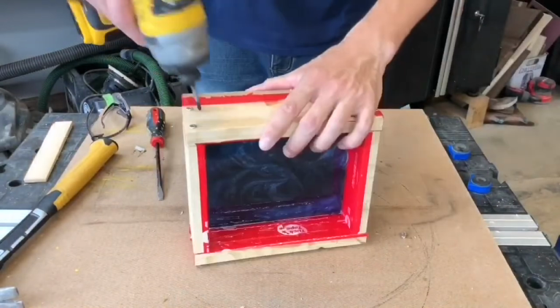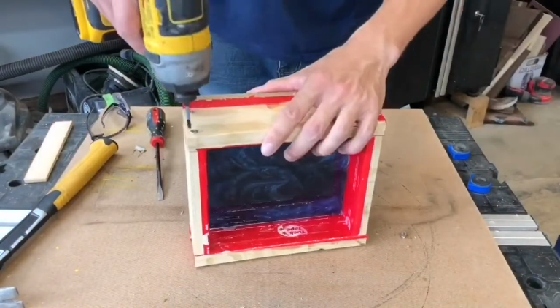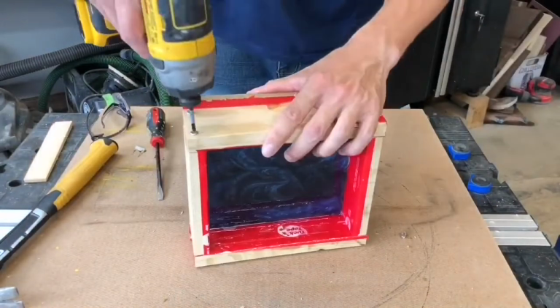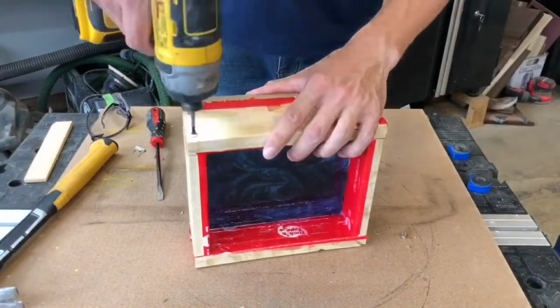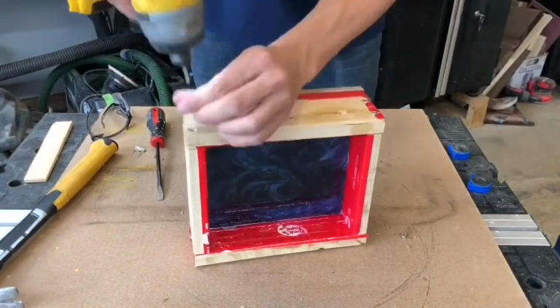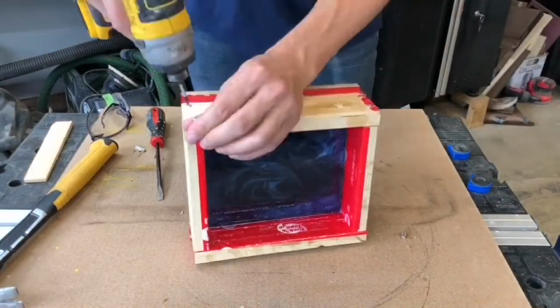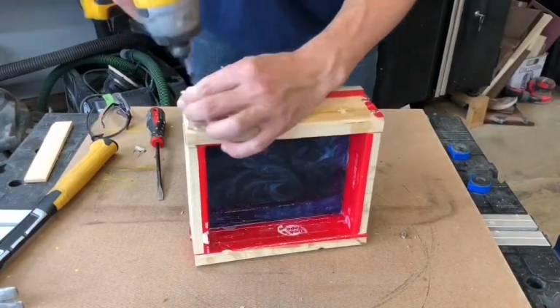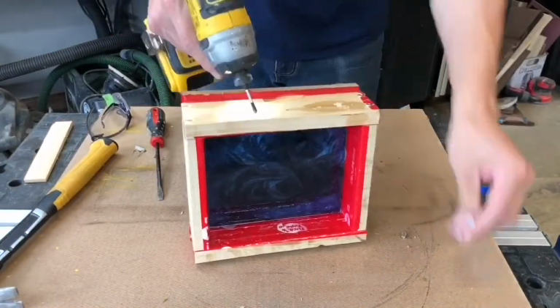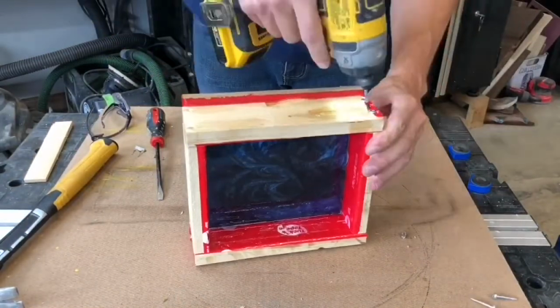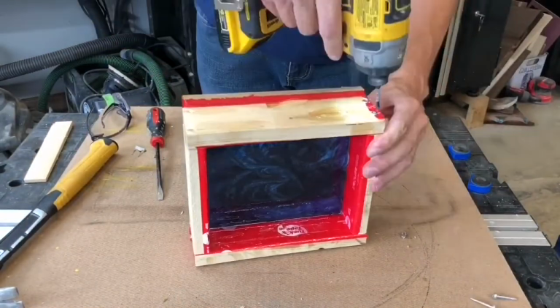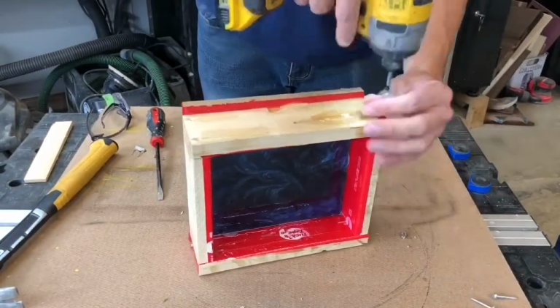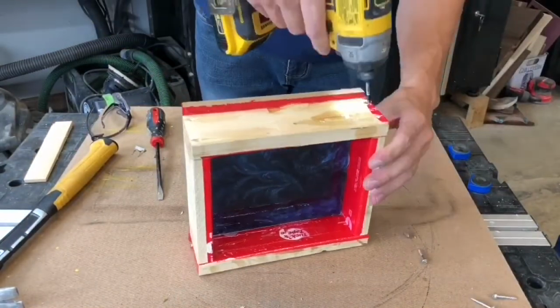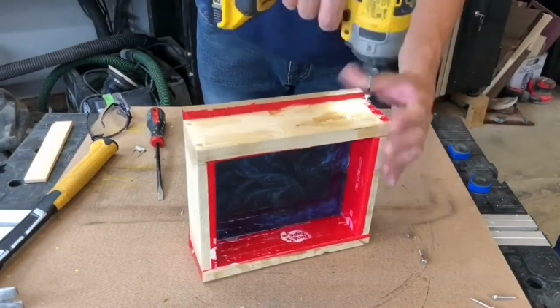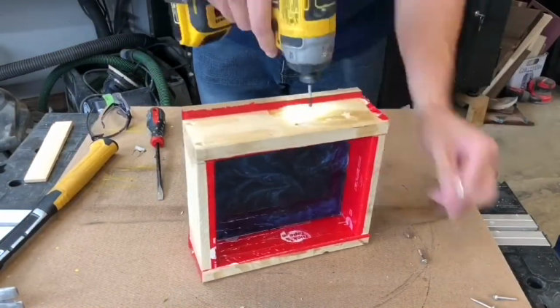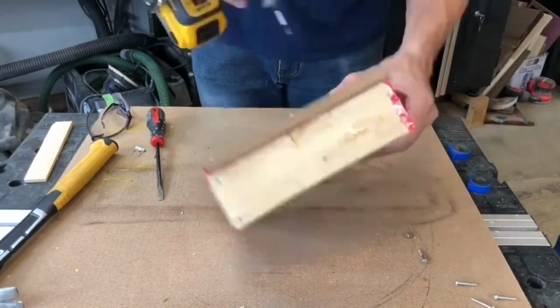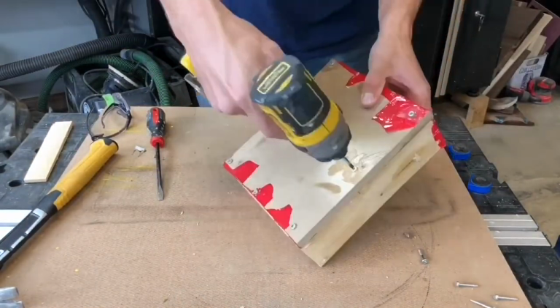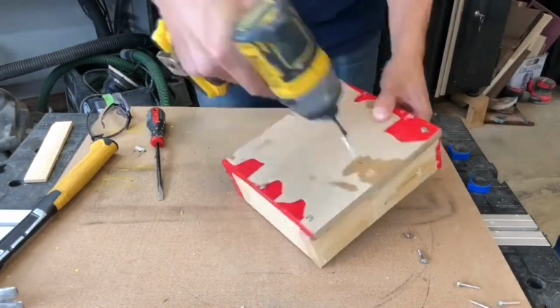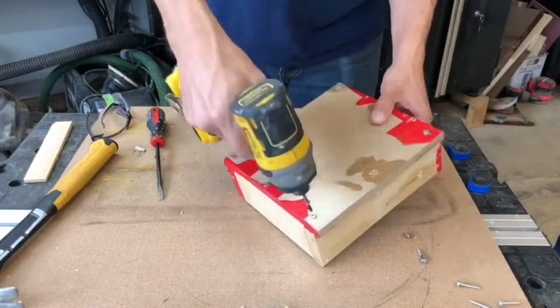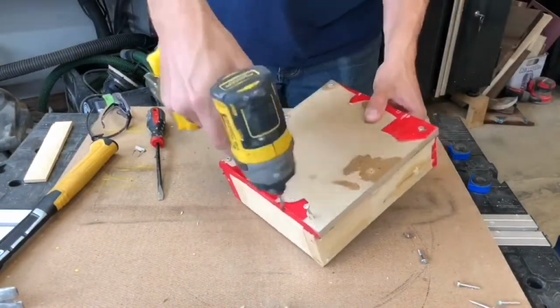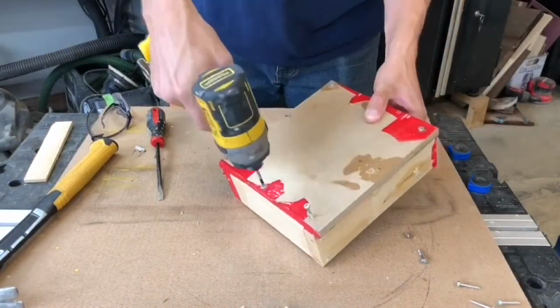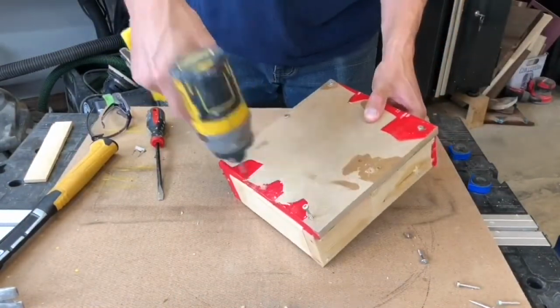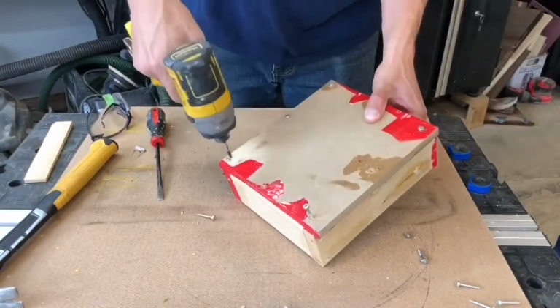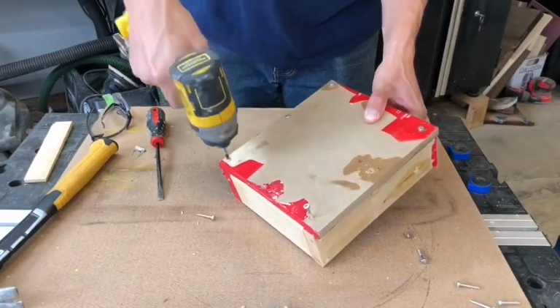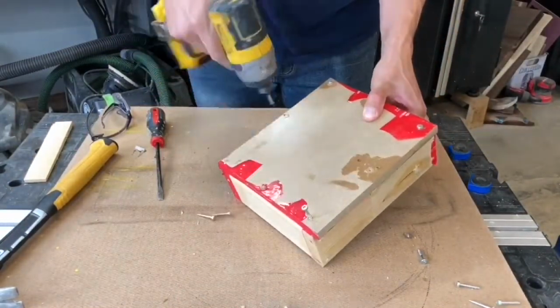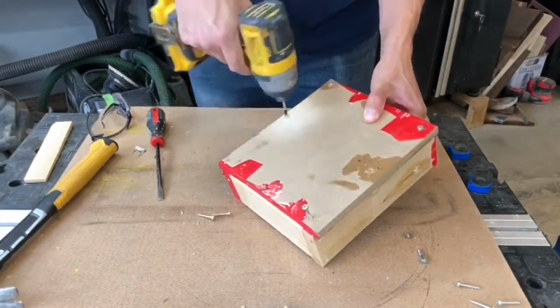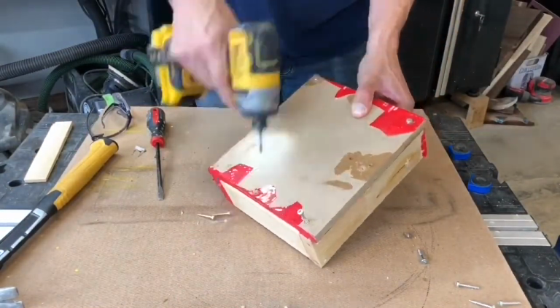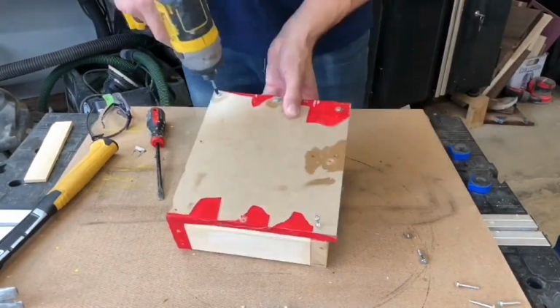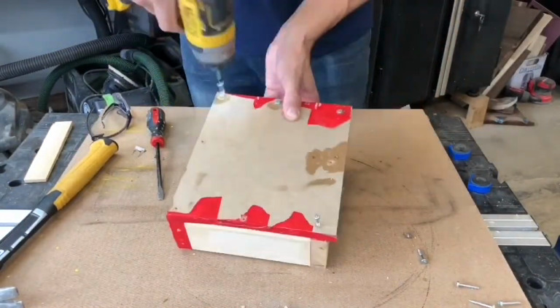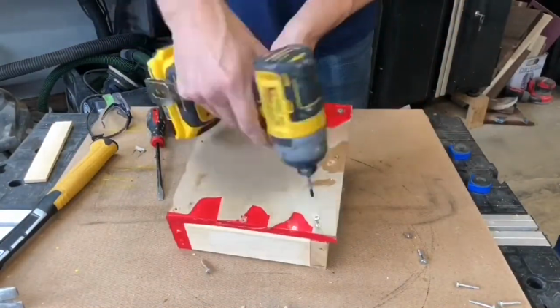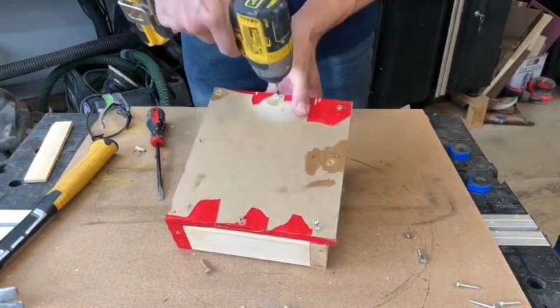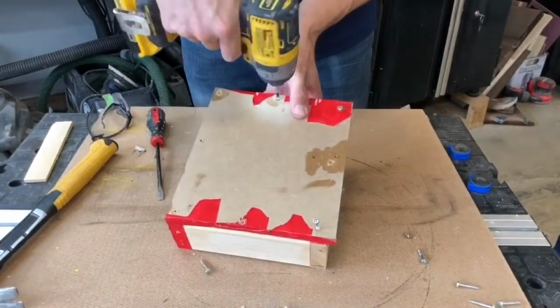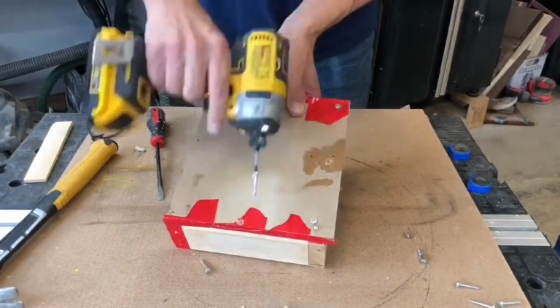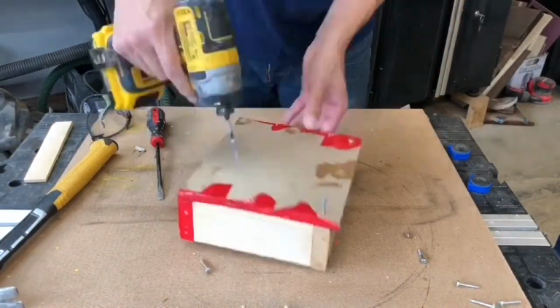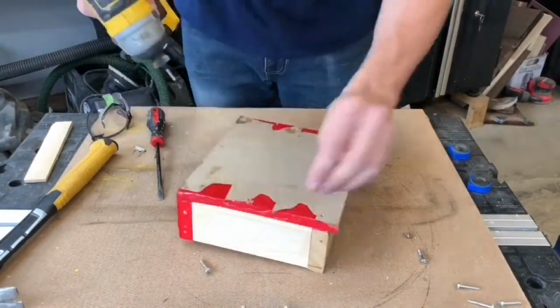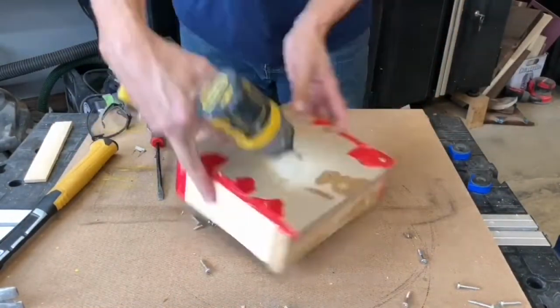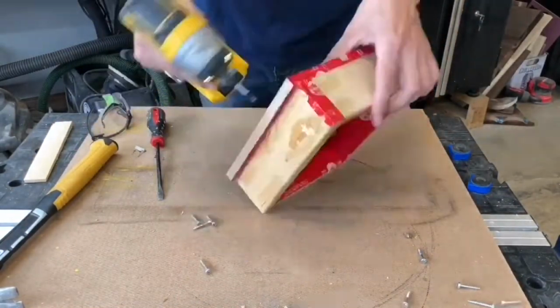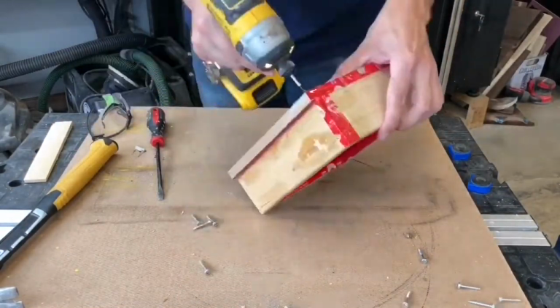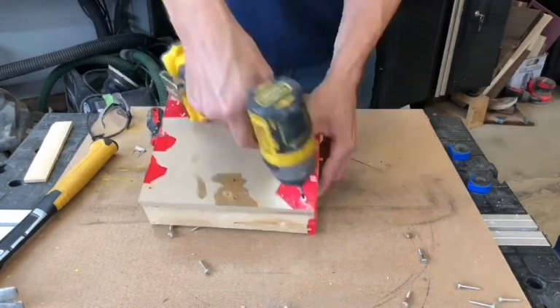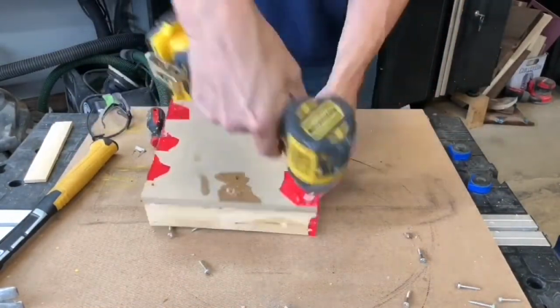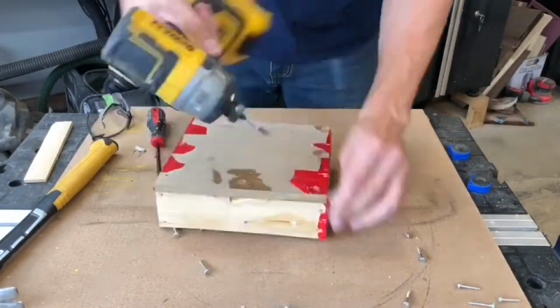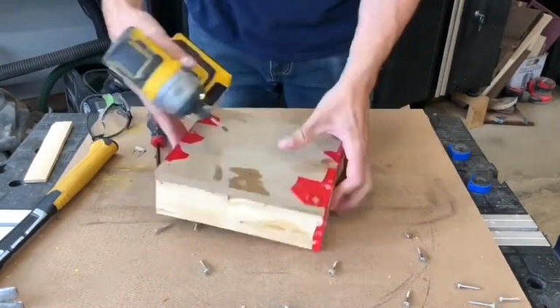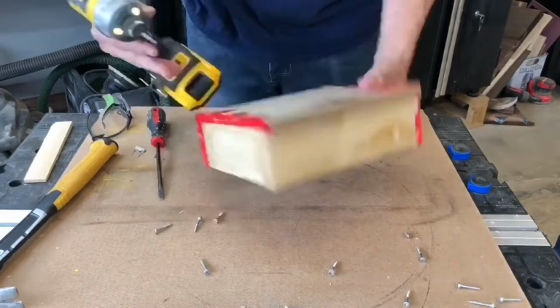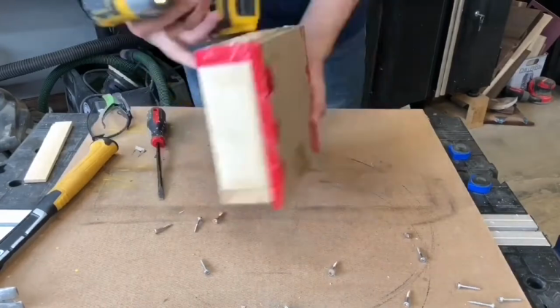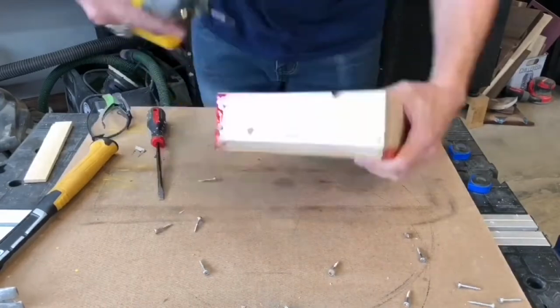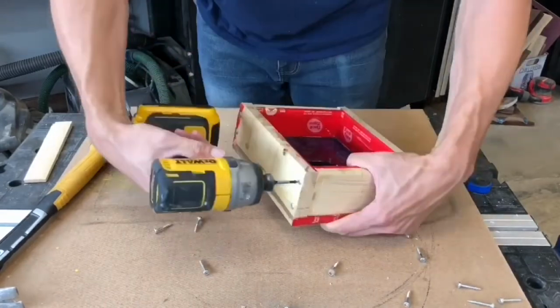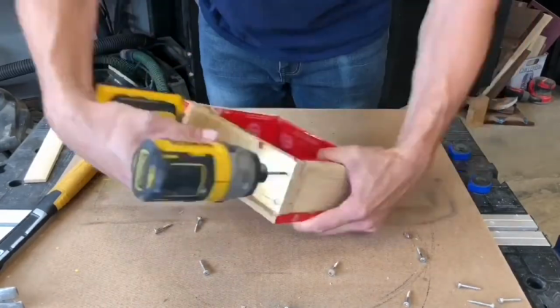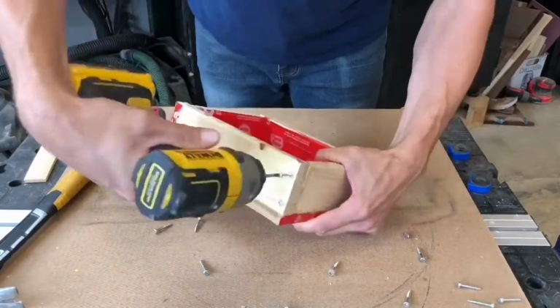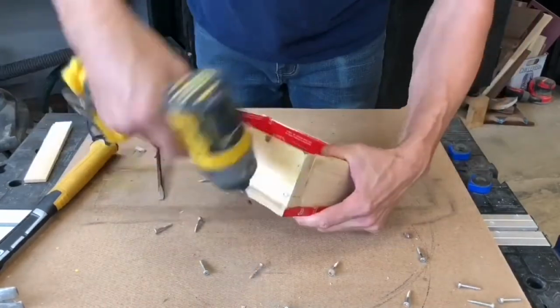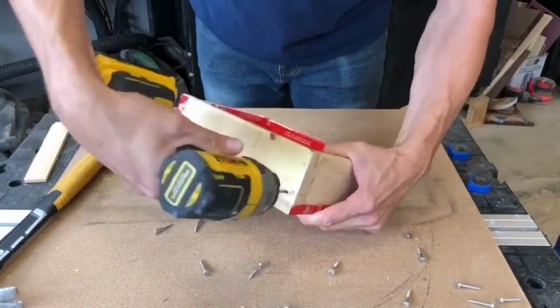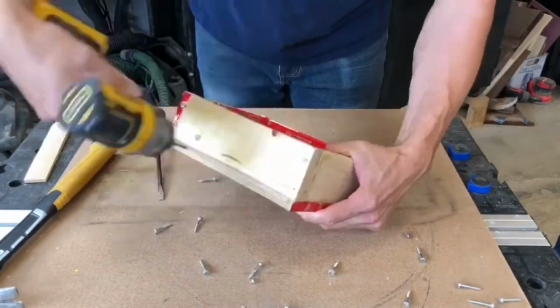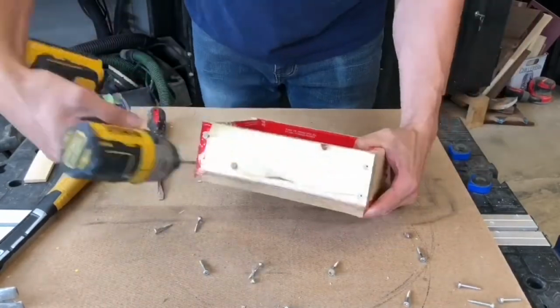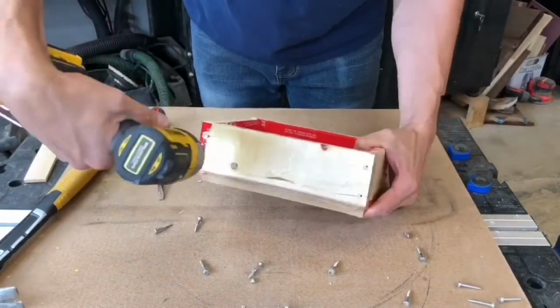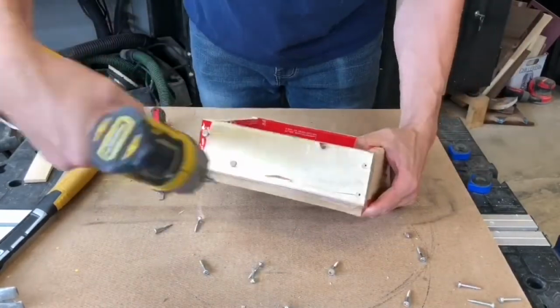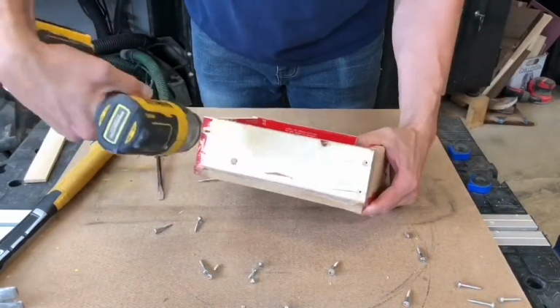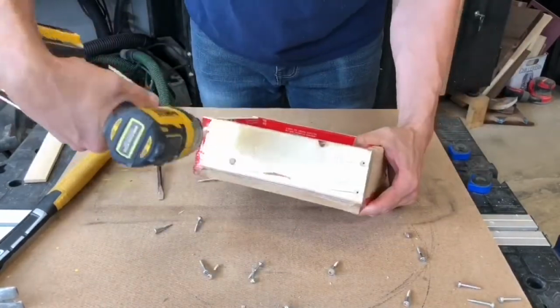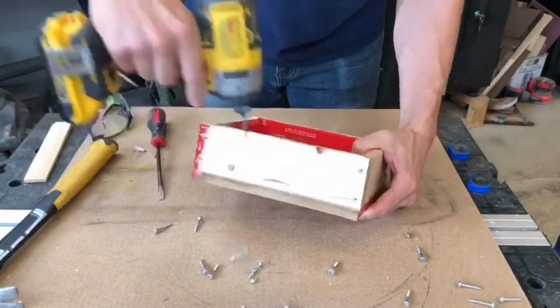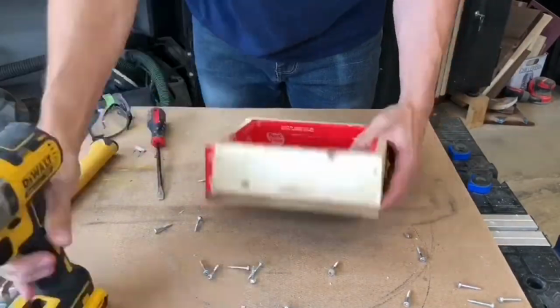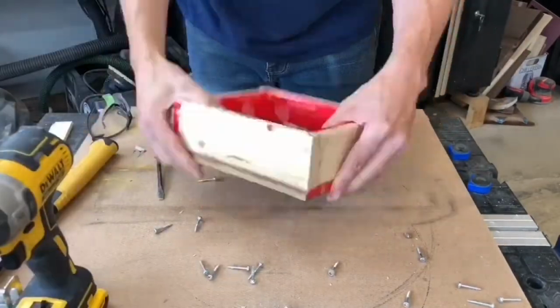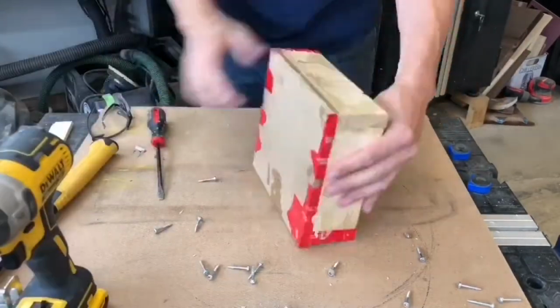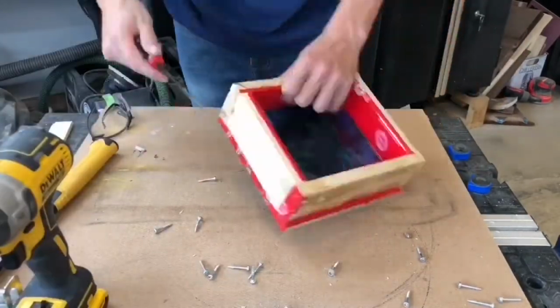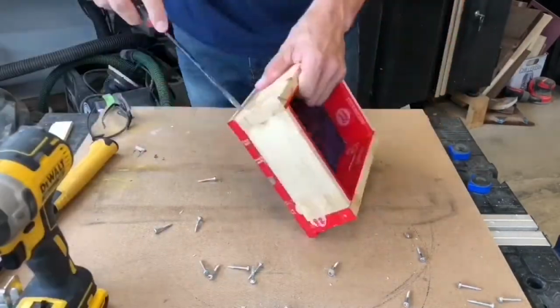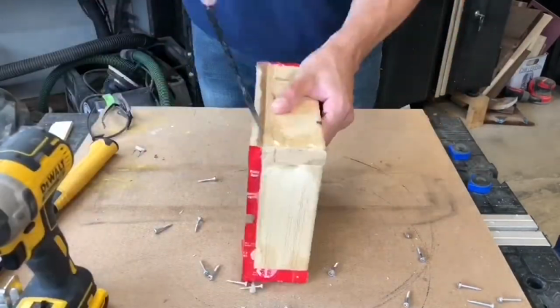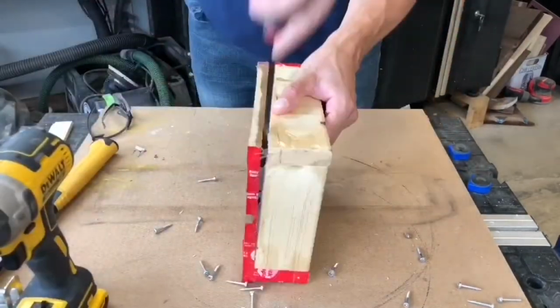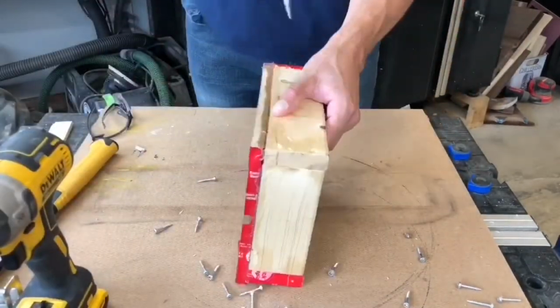Once the epoxy is fully cured, remove it from the form. This will leave you with a brick of cured epoxy ready for bow ties.